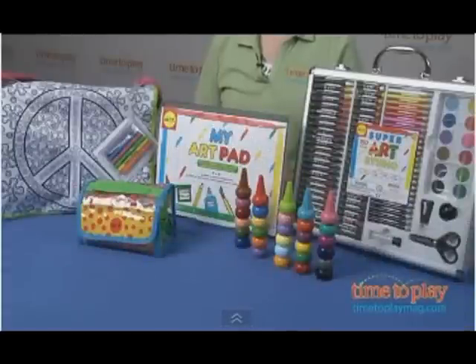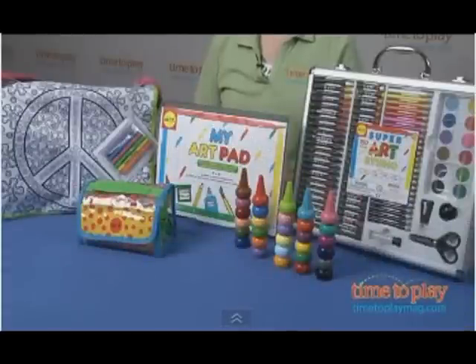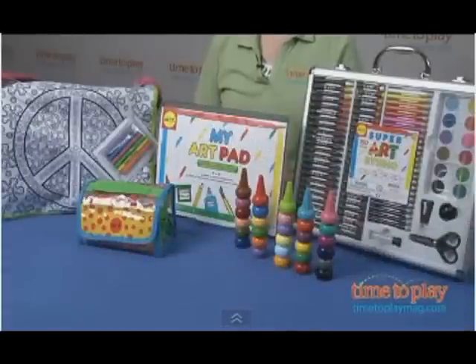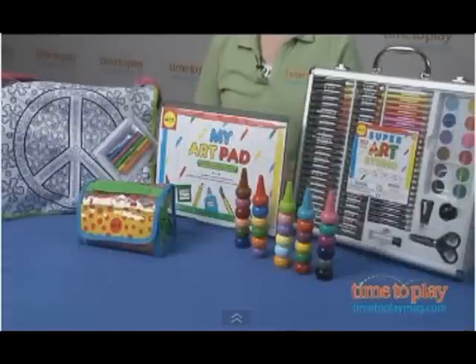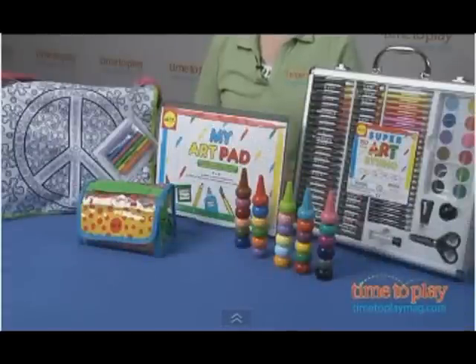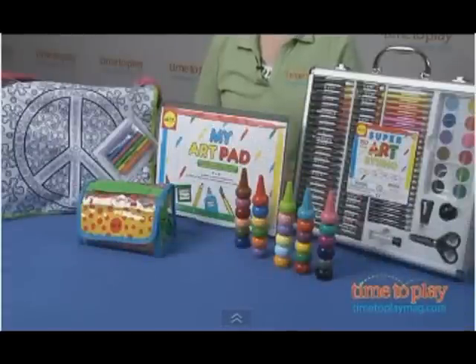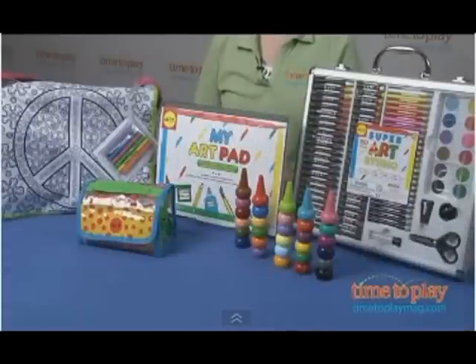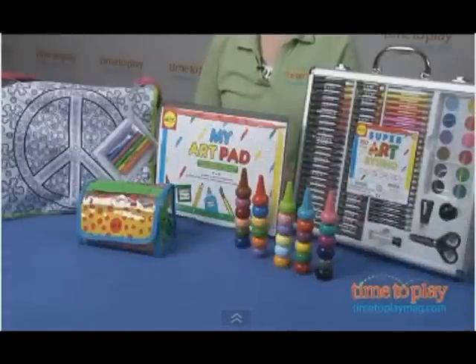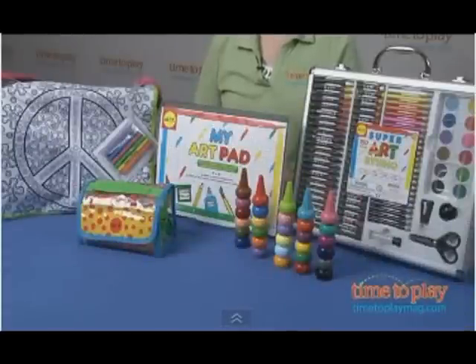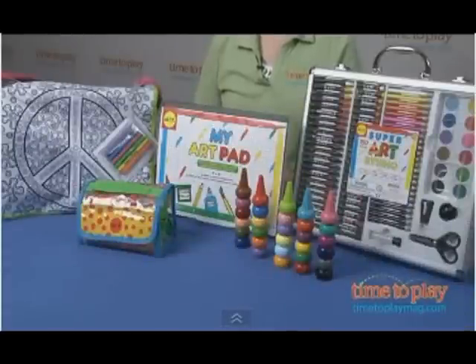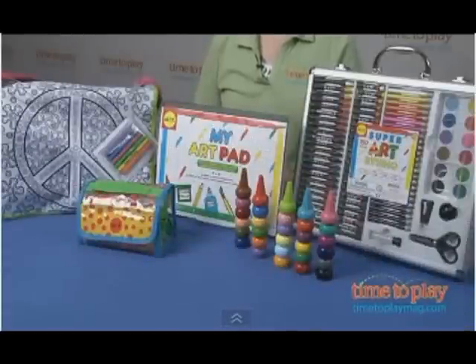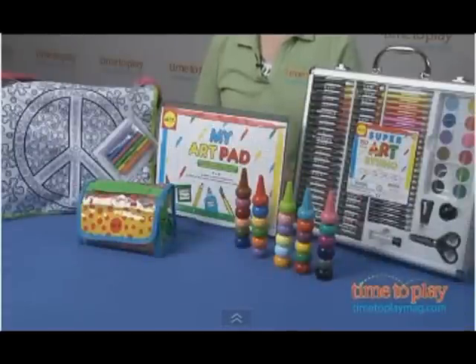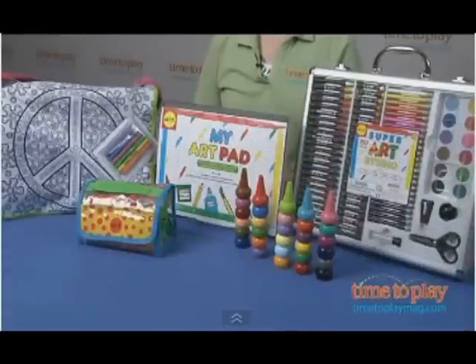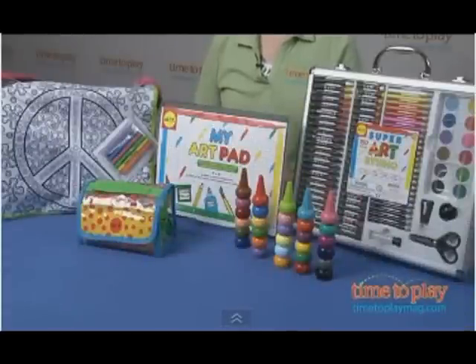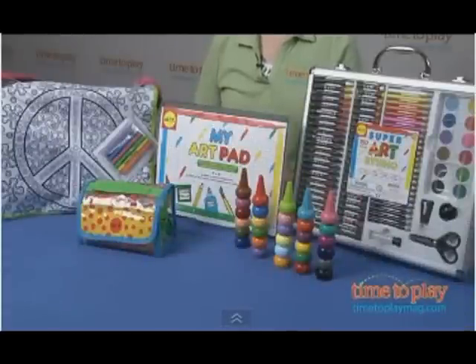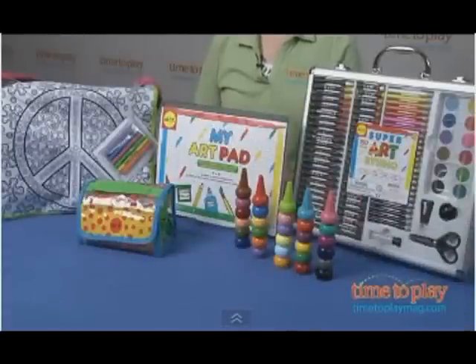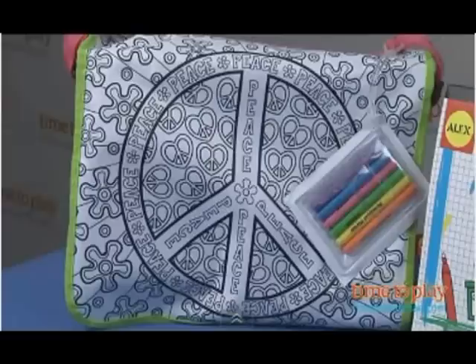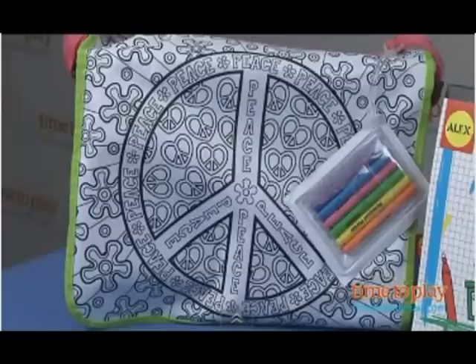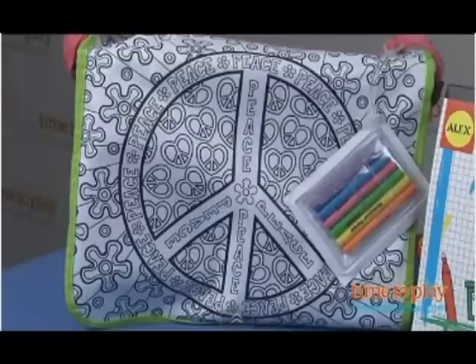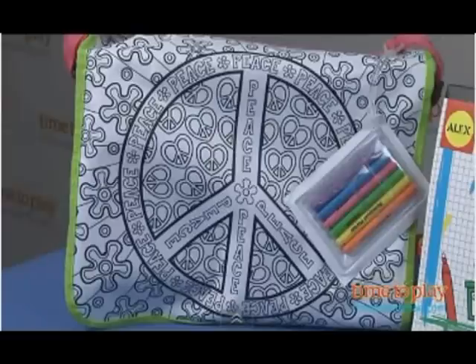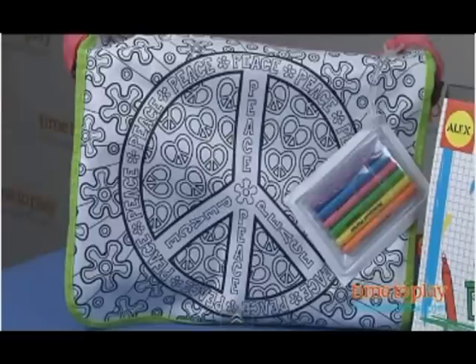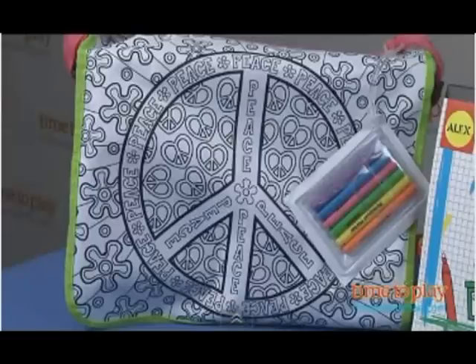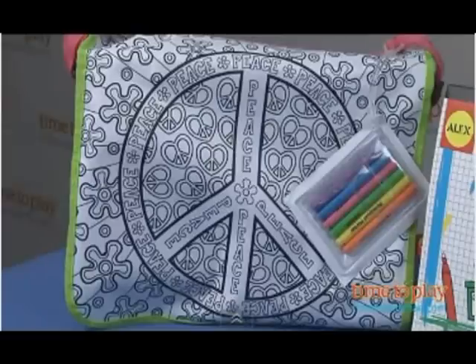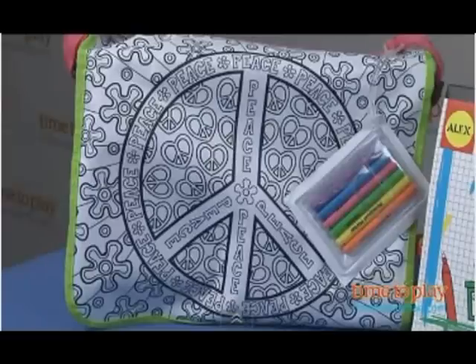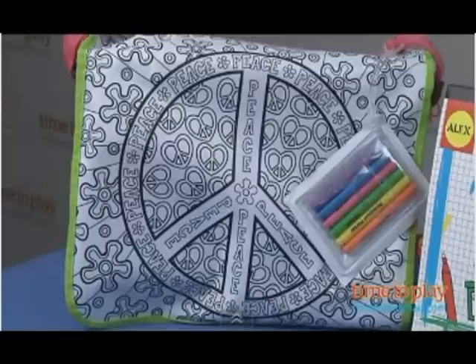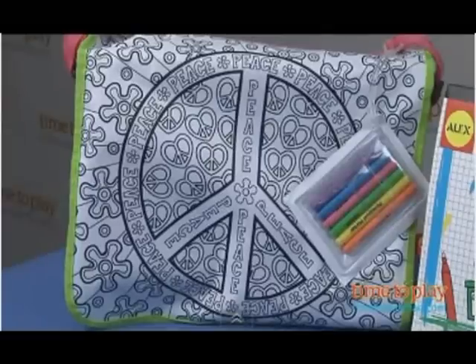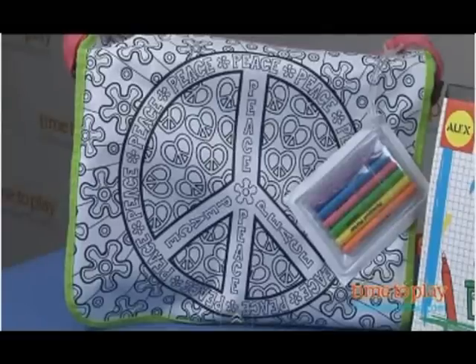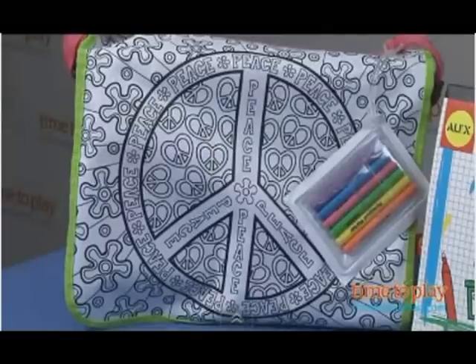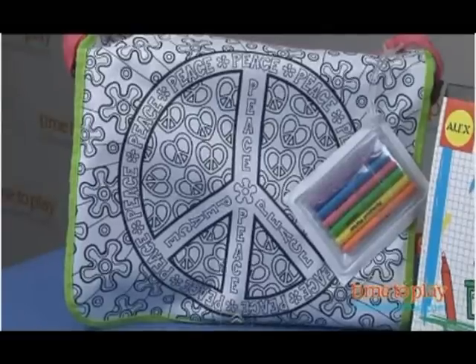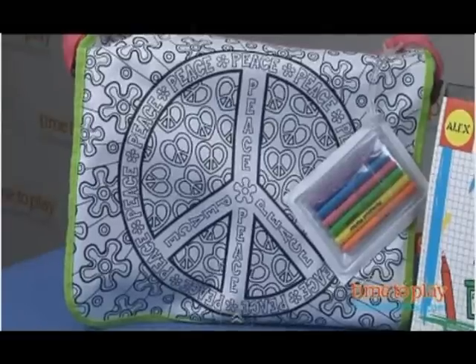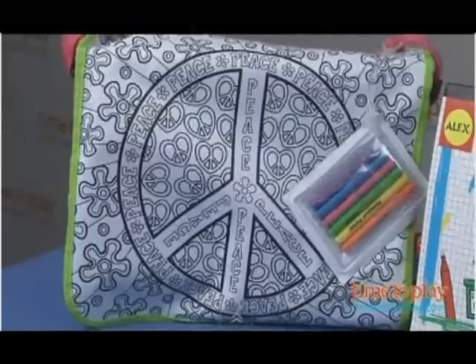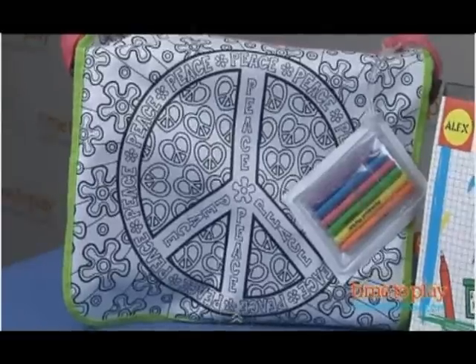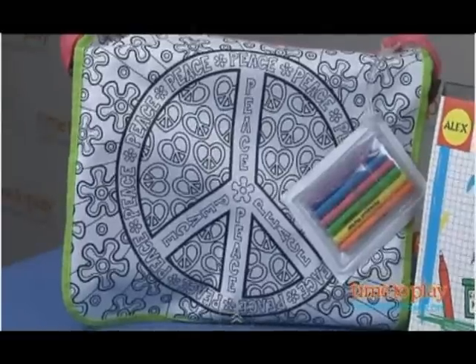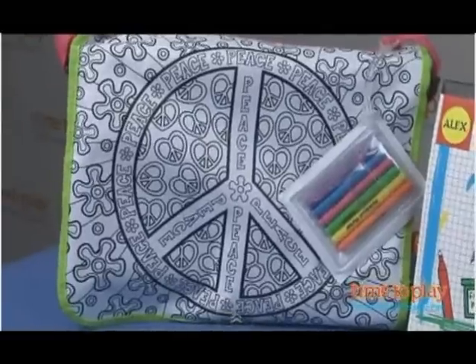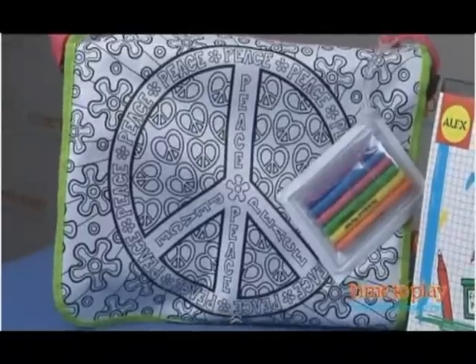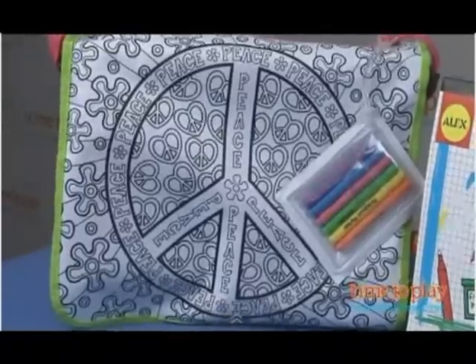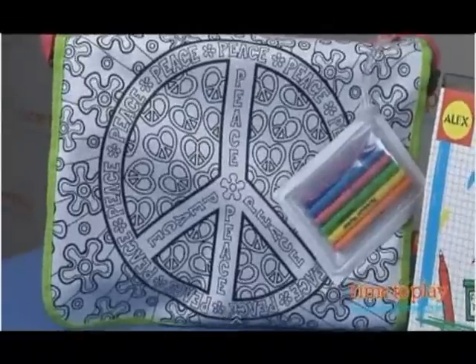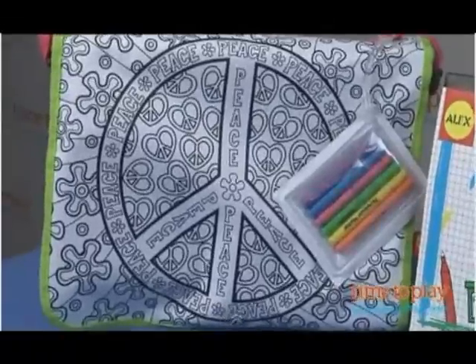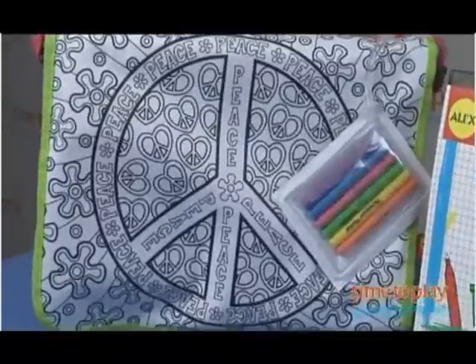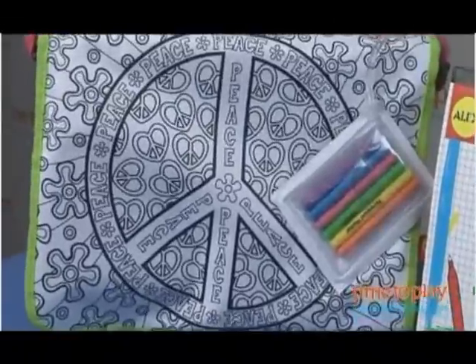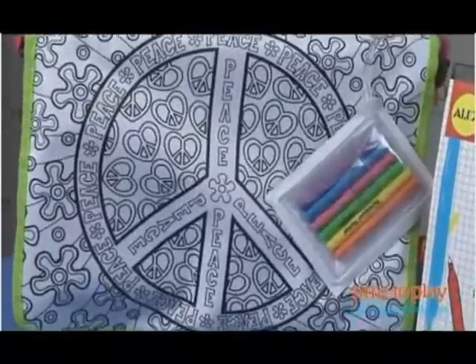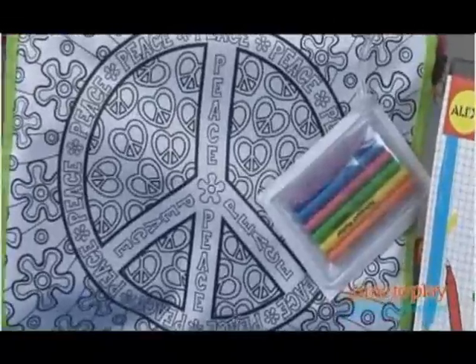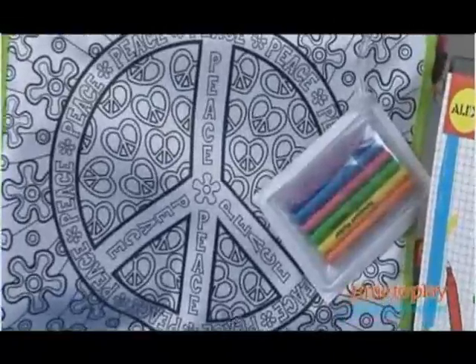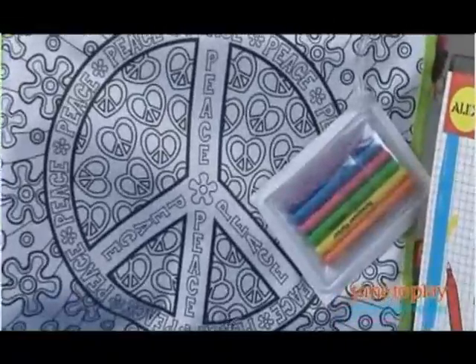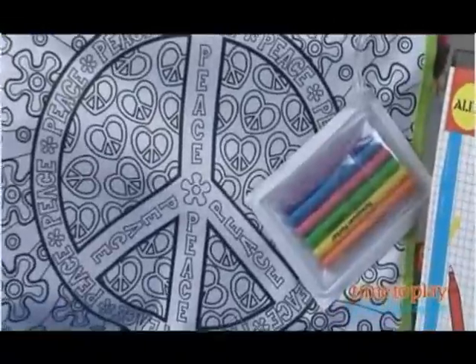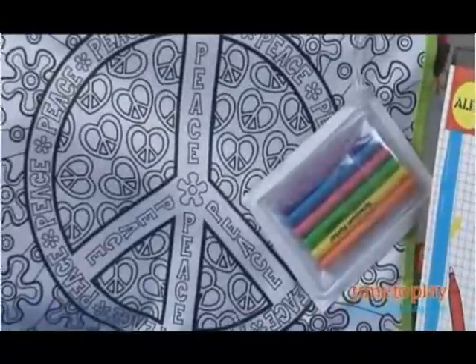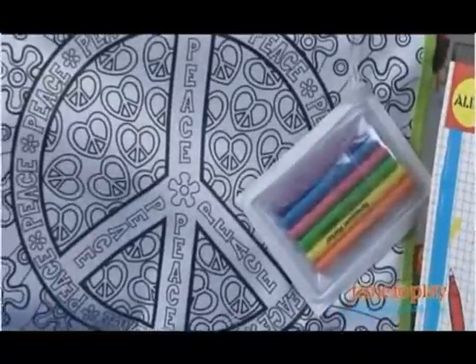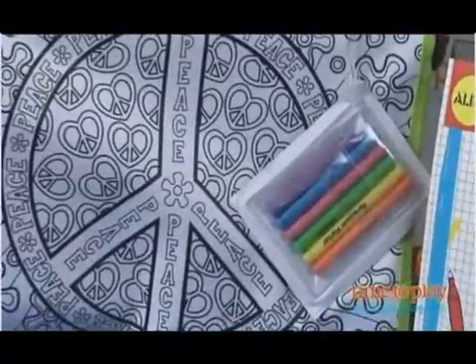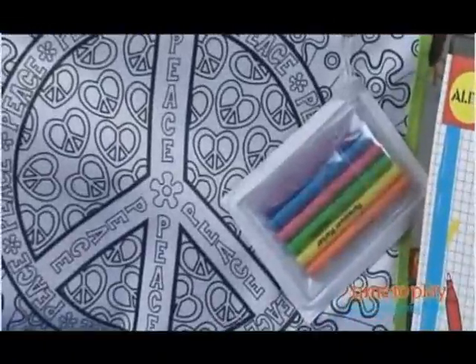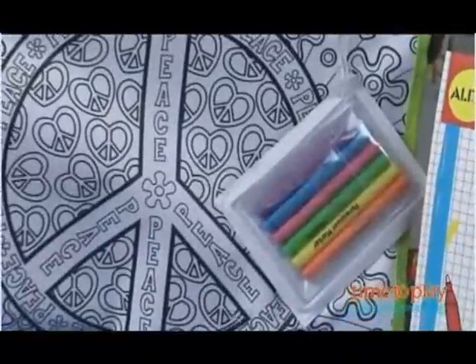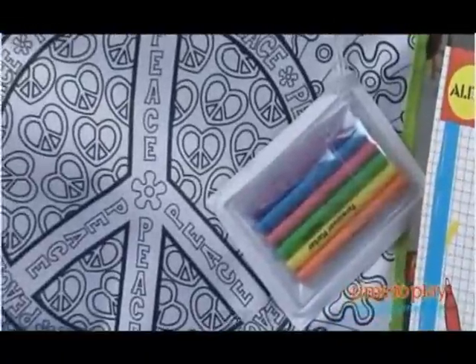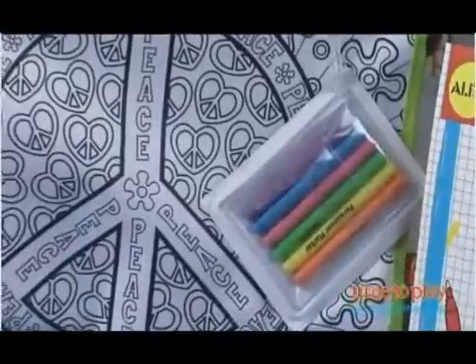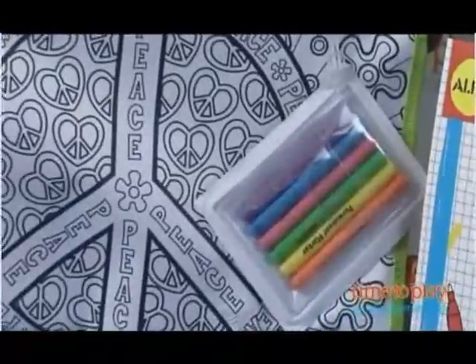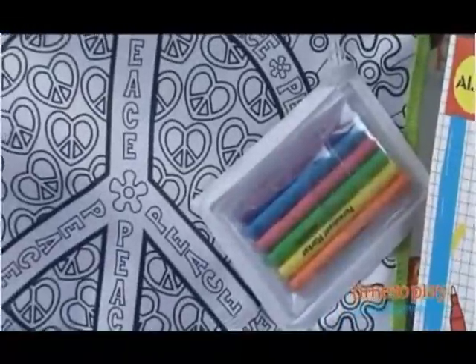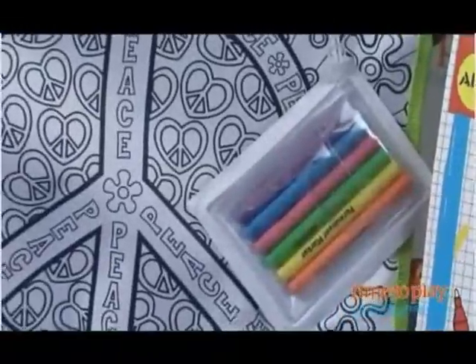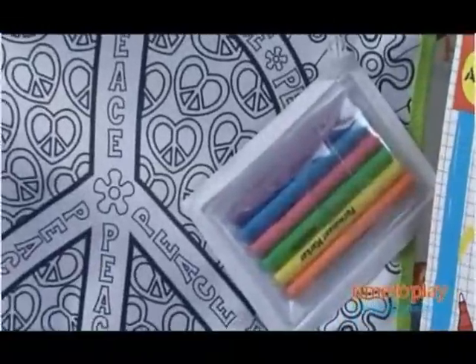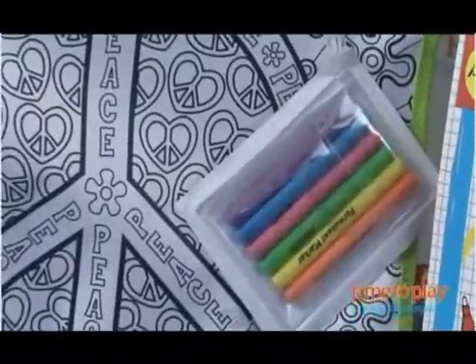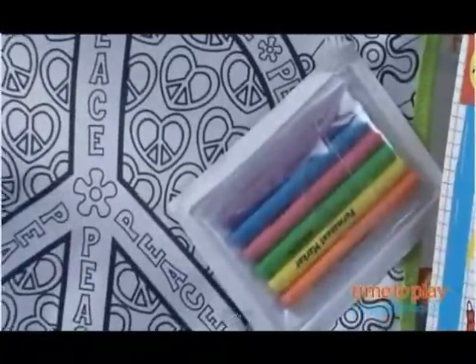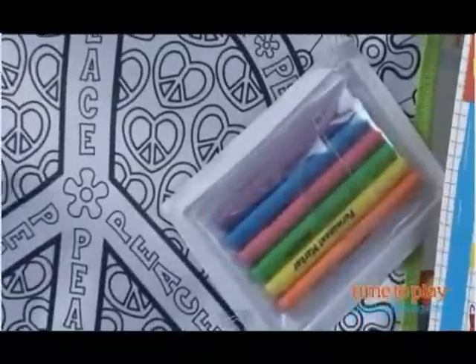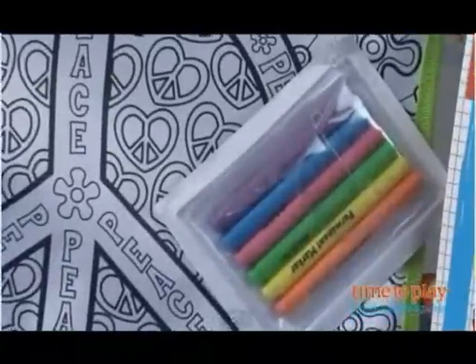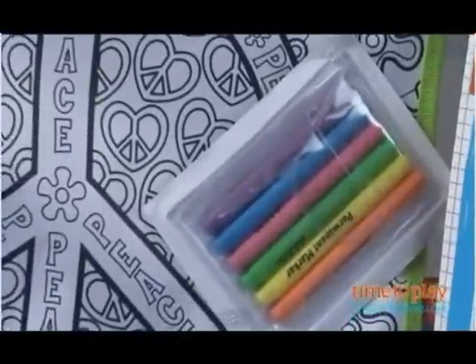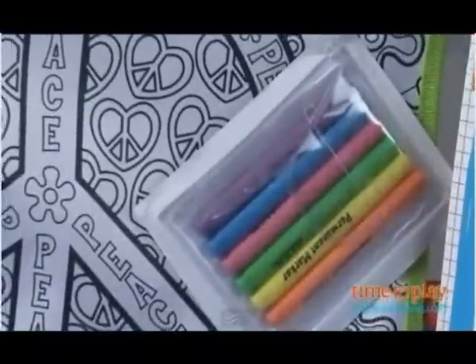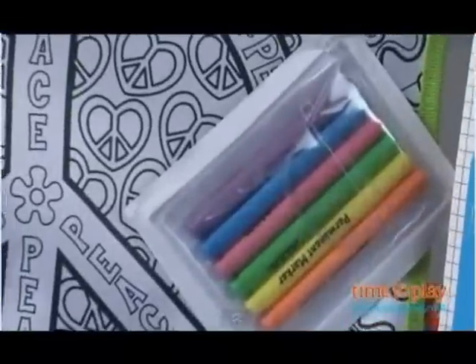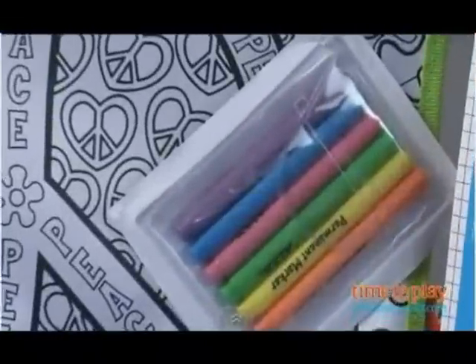For ages 7 and up, you can decorate your own school bag with the Color A Piece bag kit. This is big enough for school books and binders.